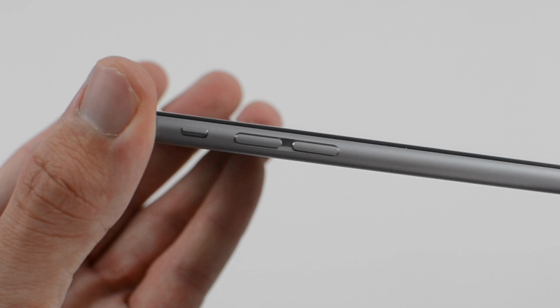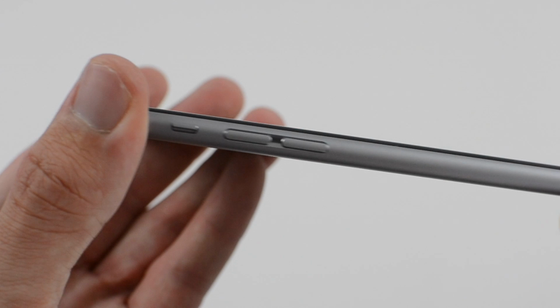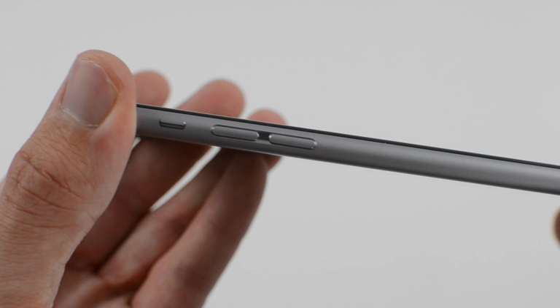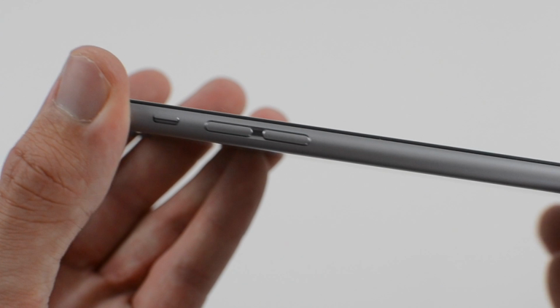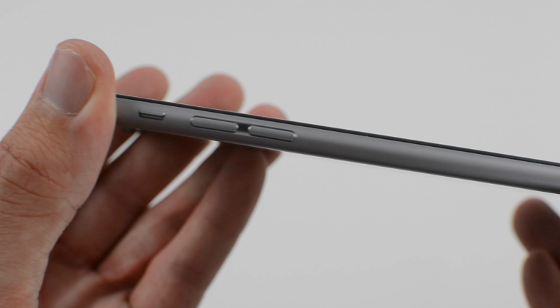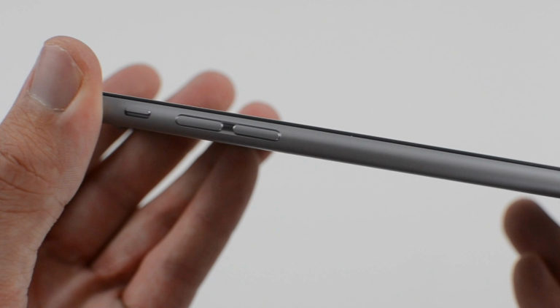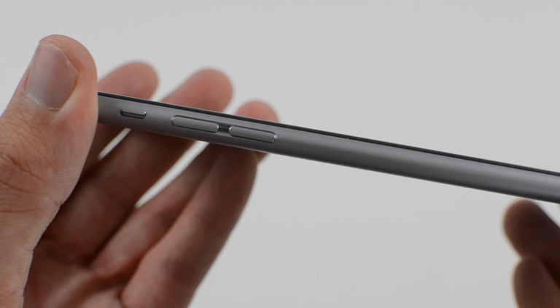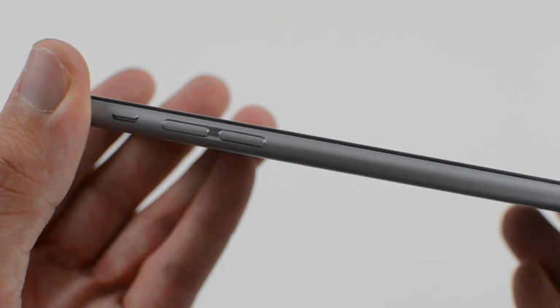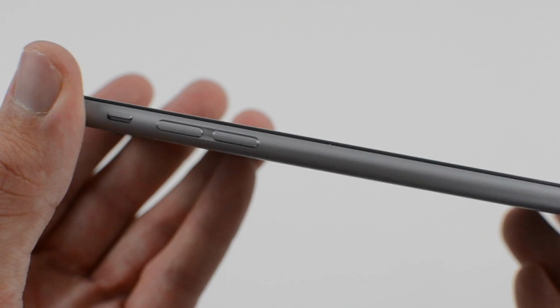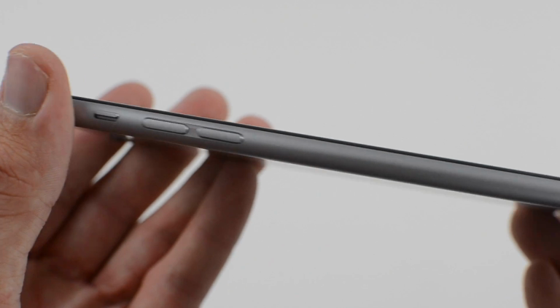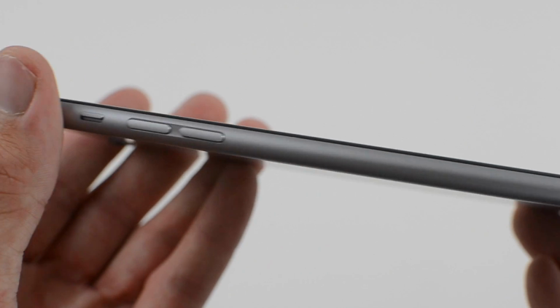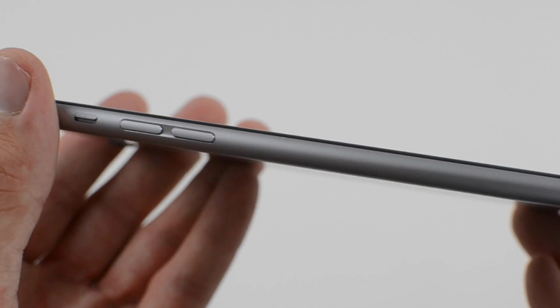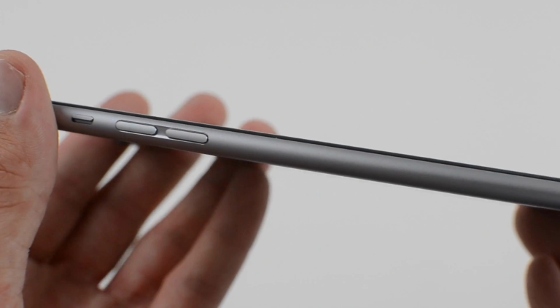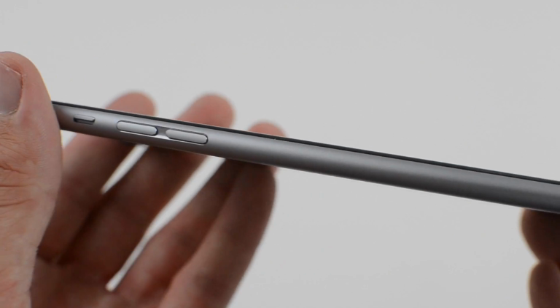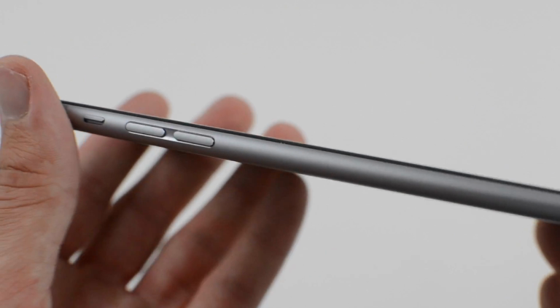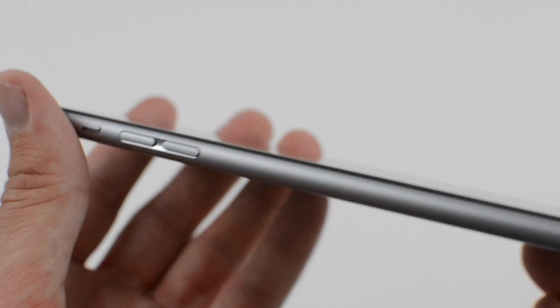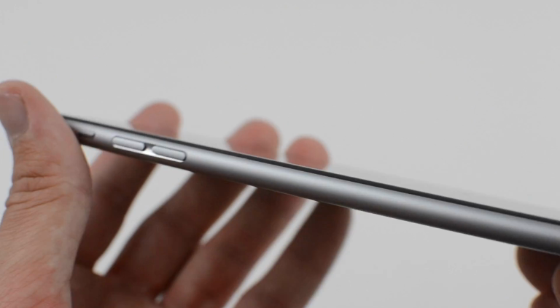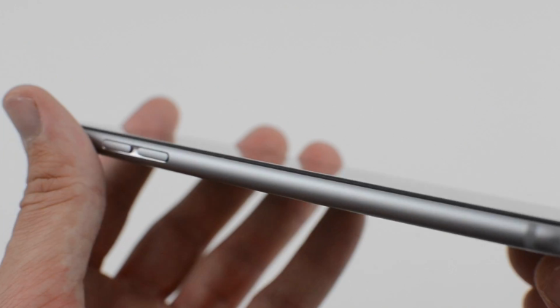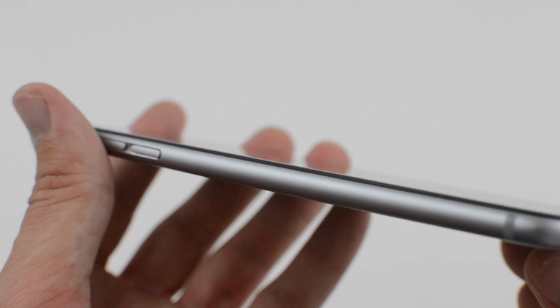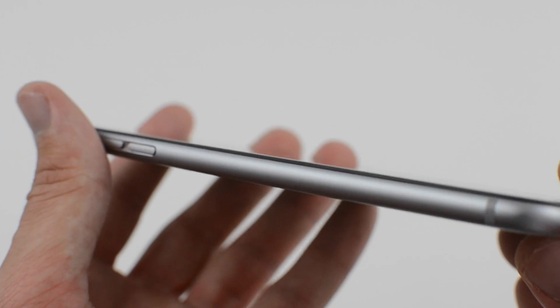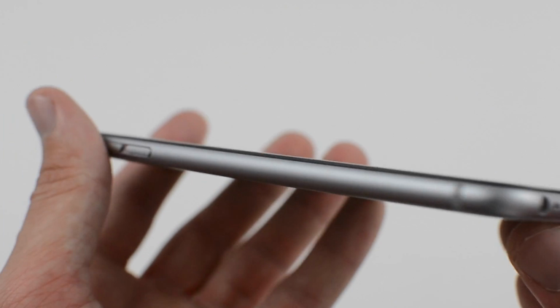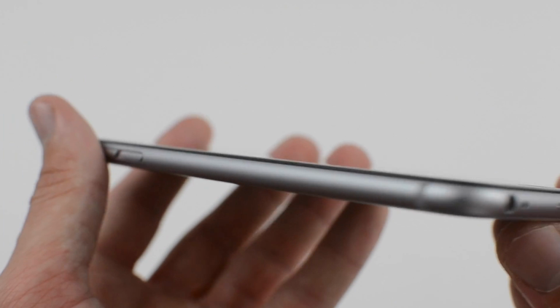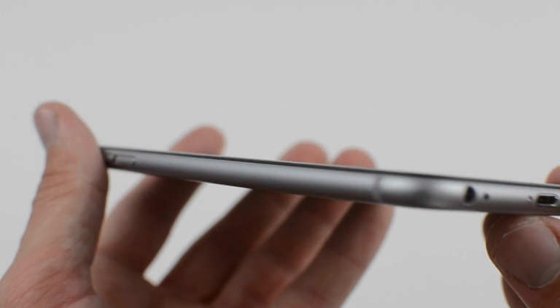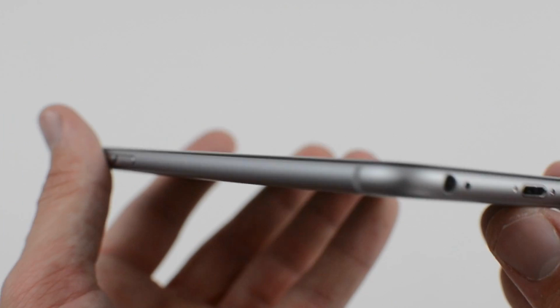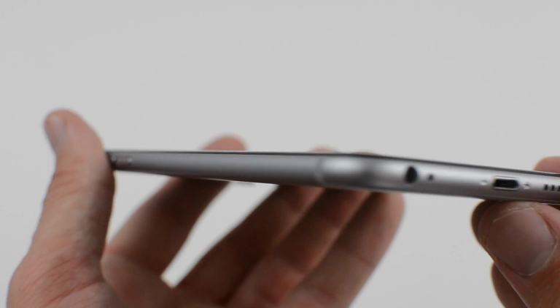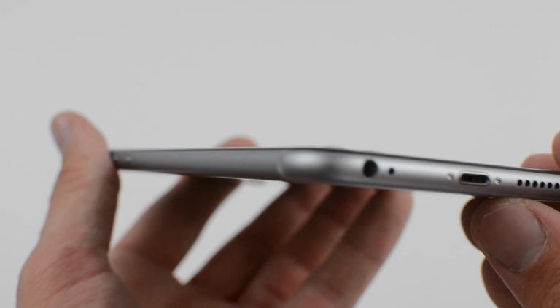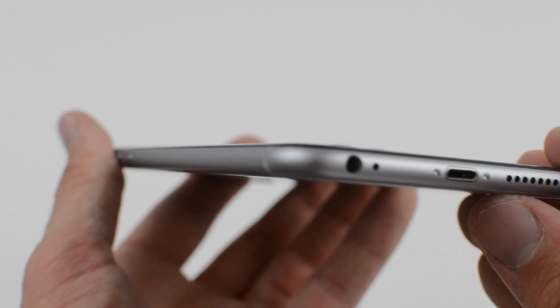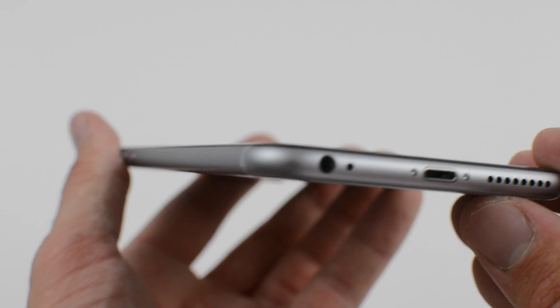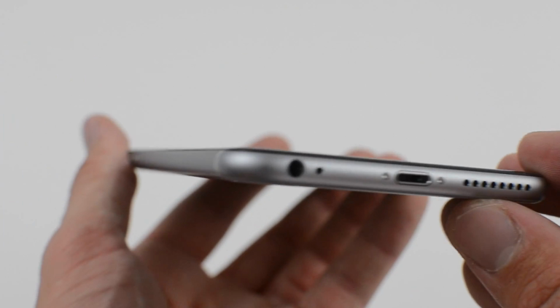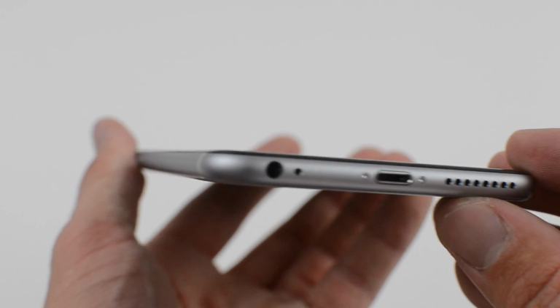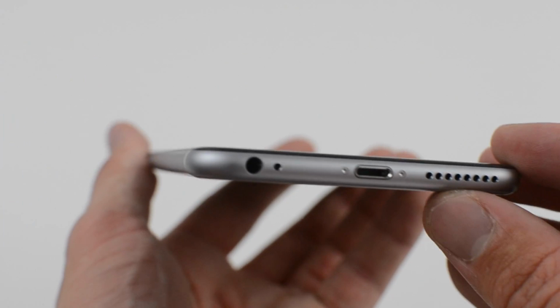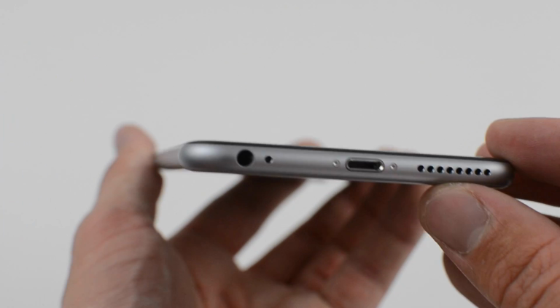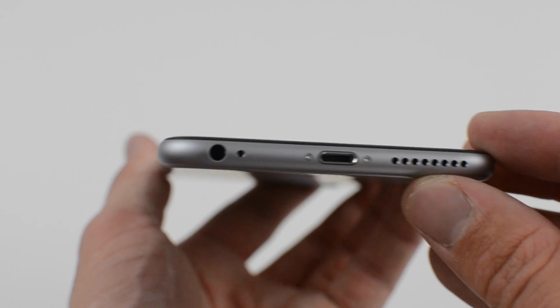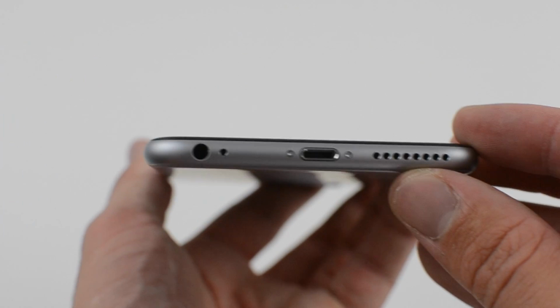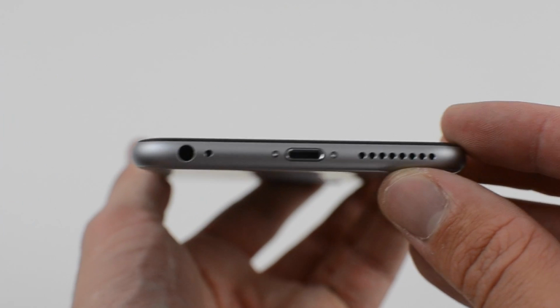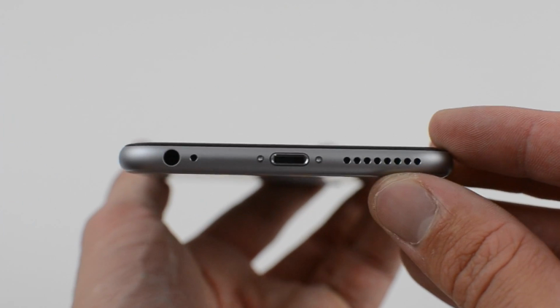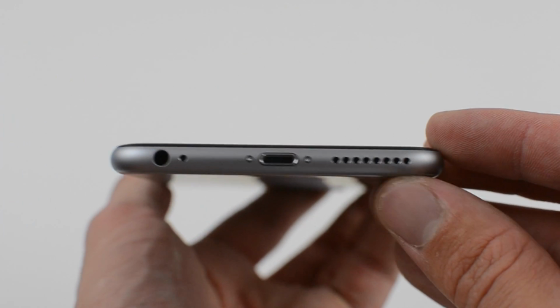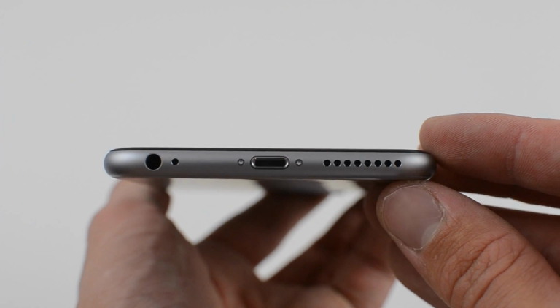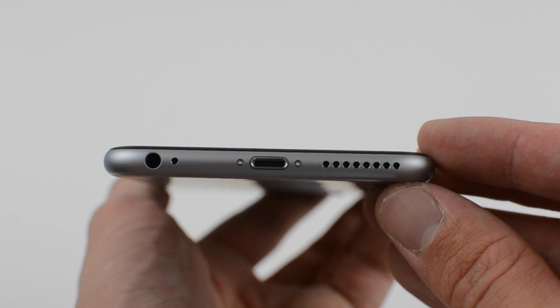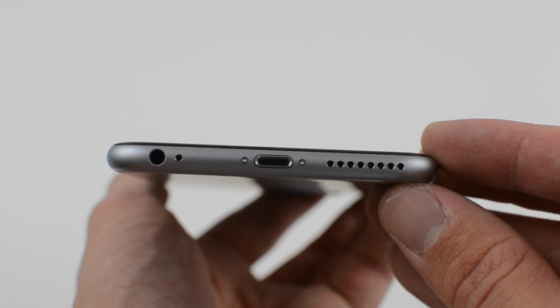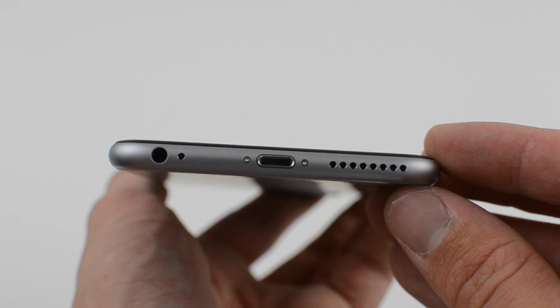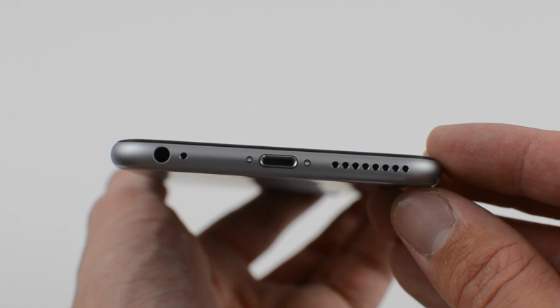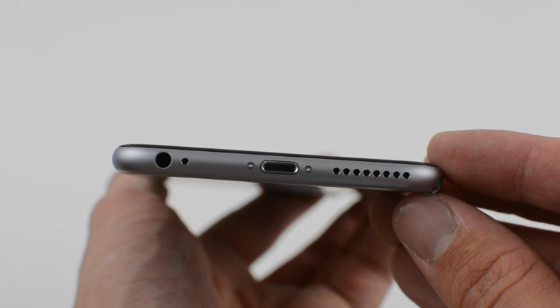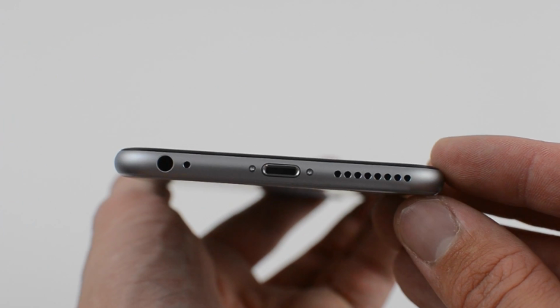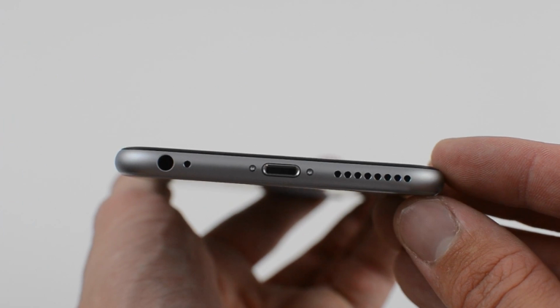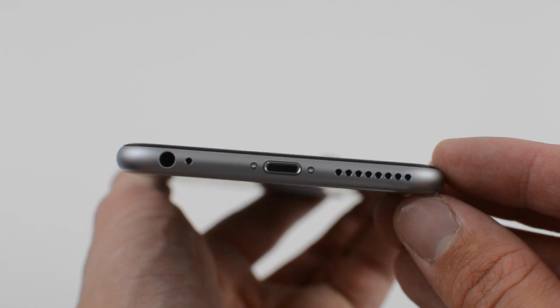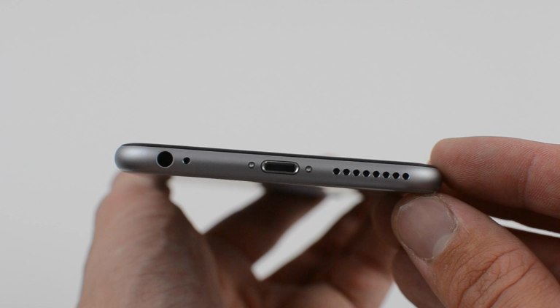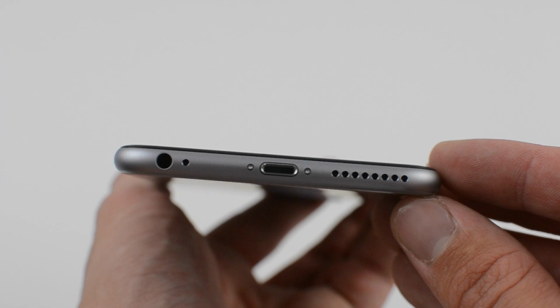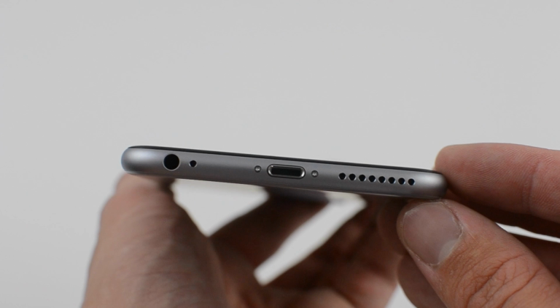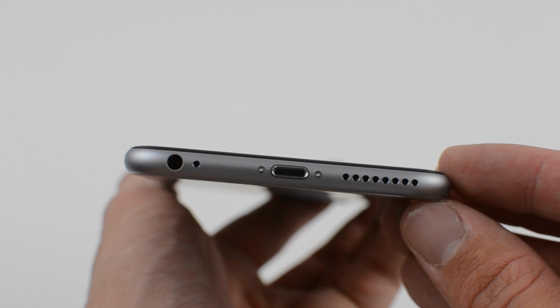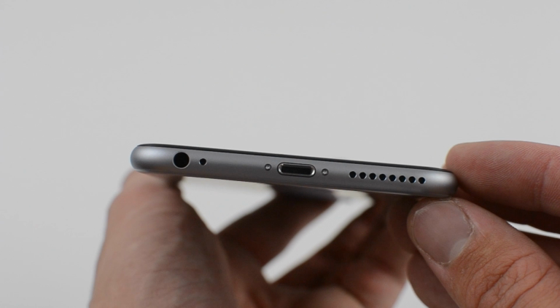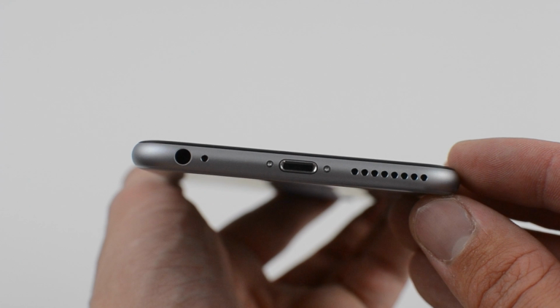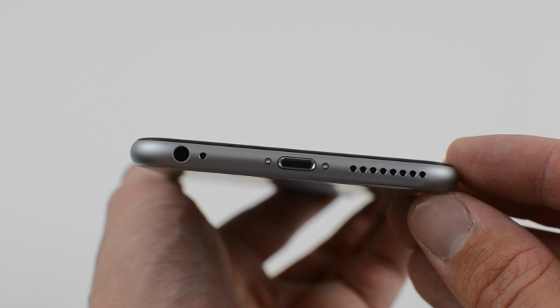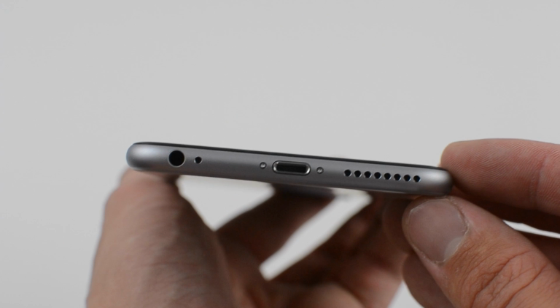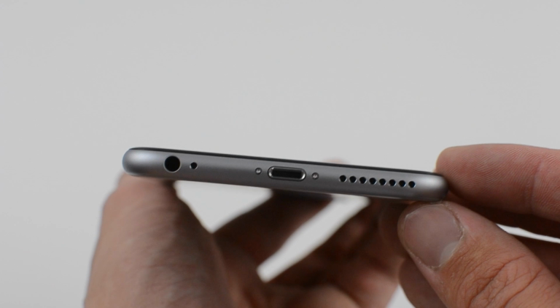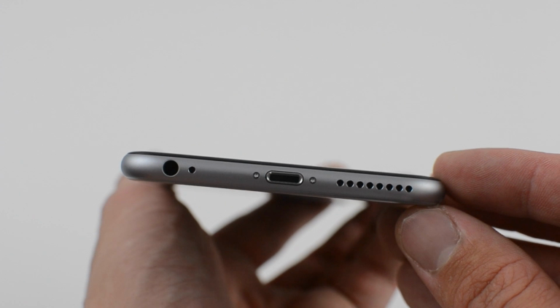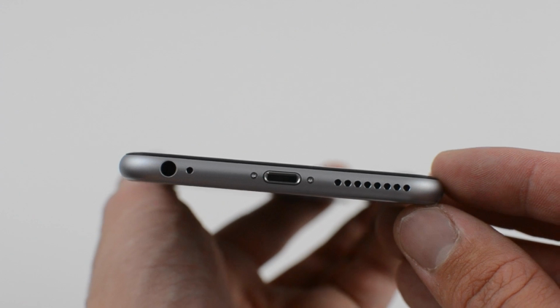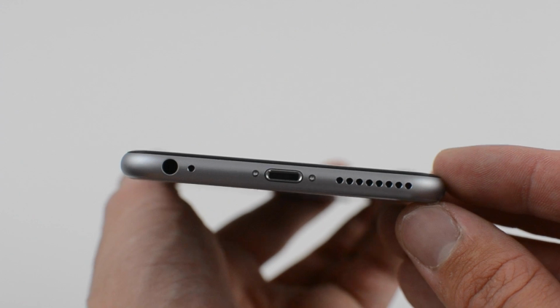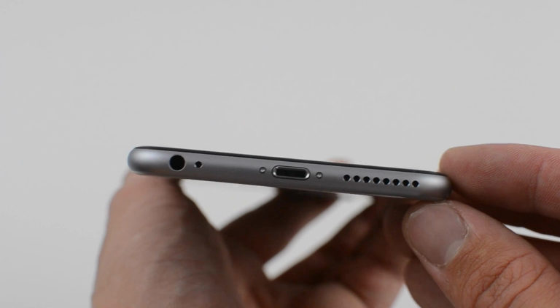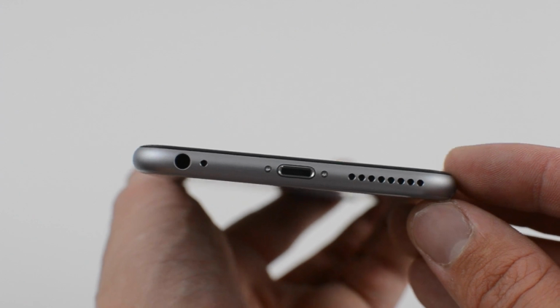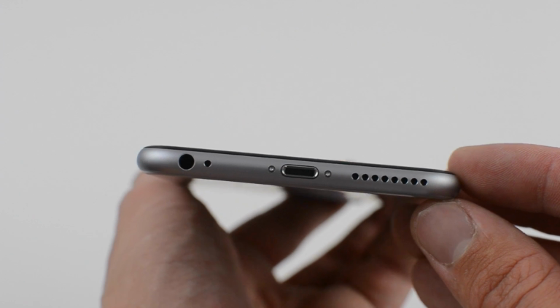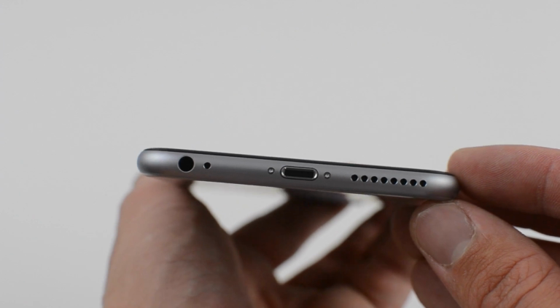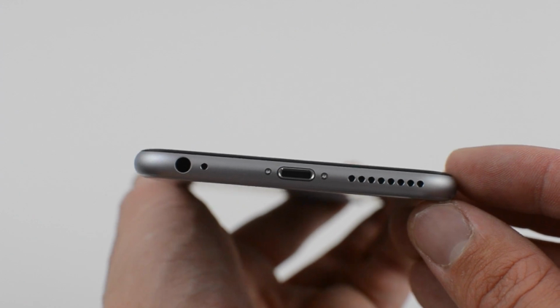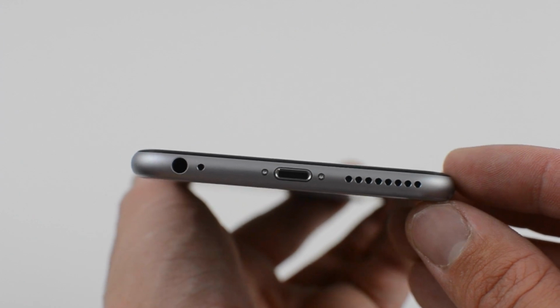Going over the back, we've got the 8 megapixel rear-facing camera, also the flash, and we also see the iconic Apple logo.